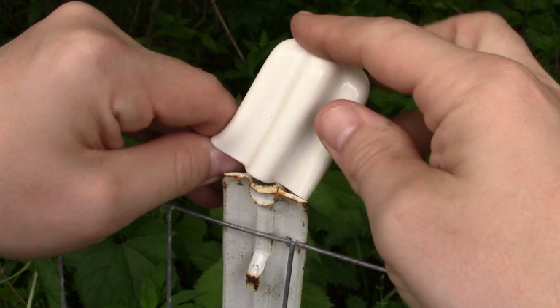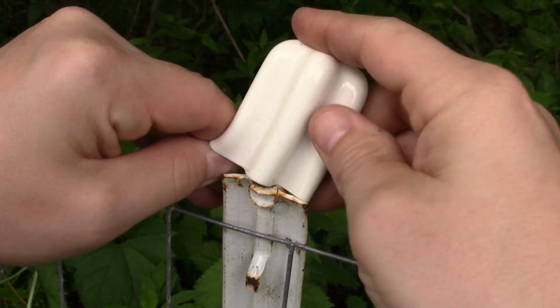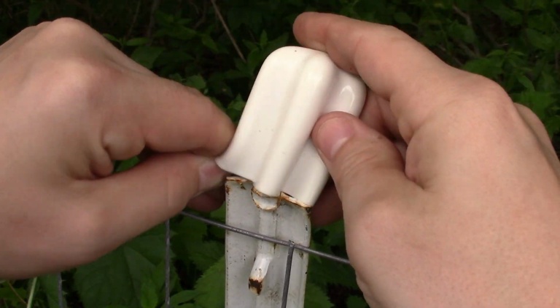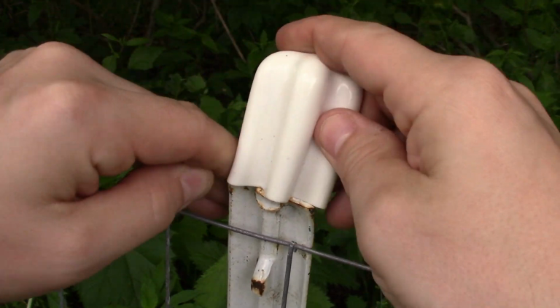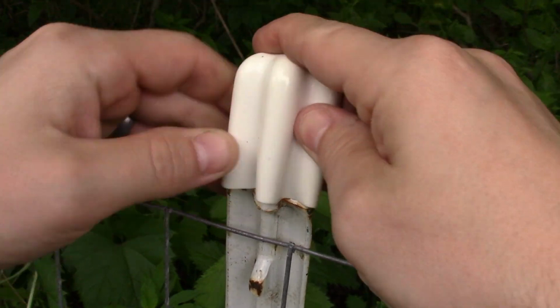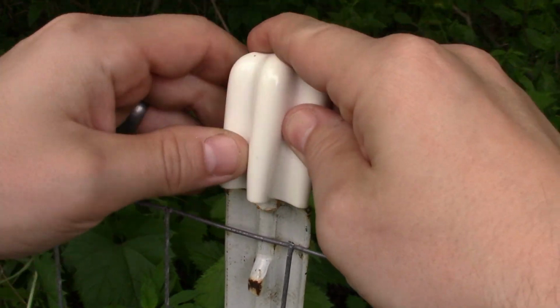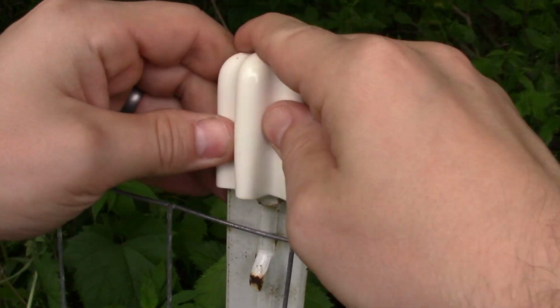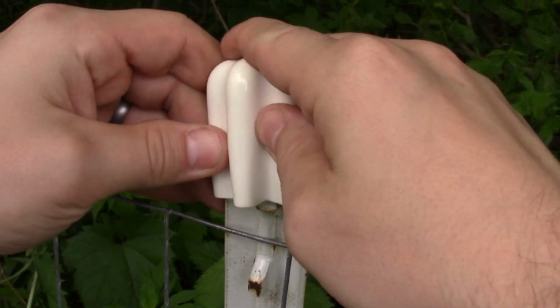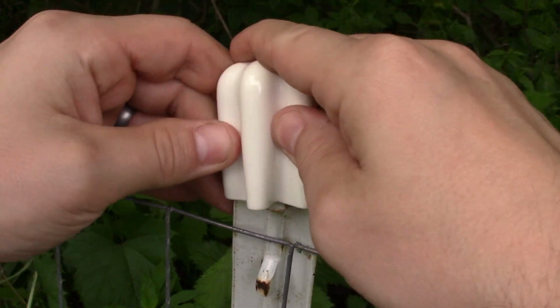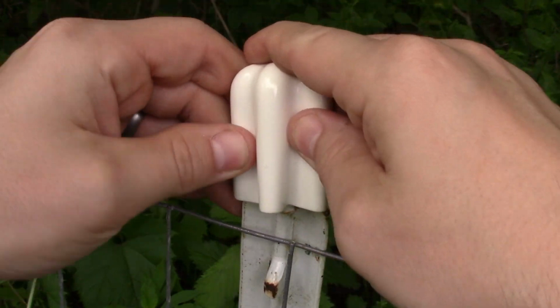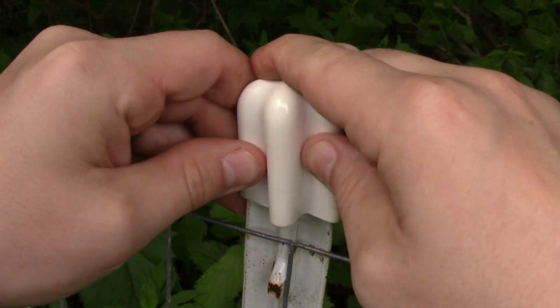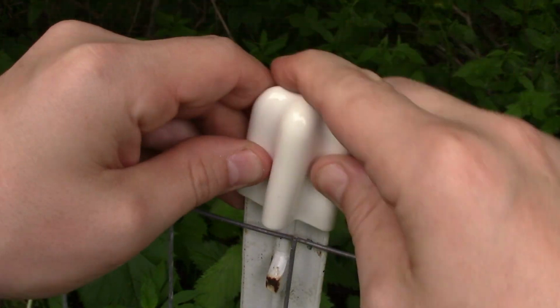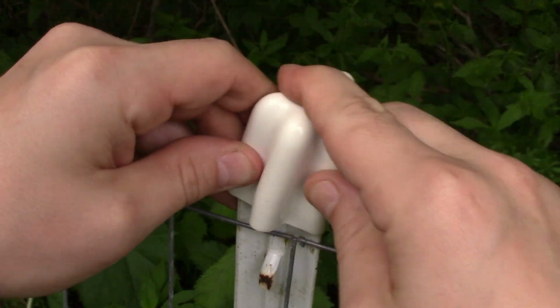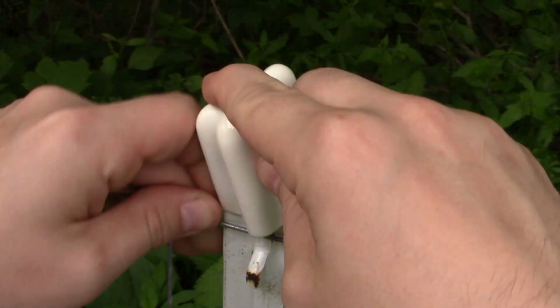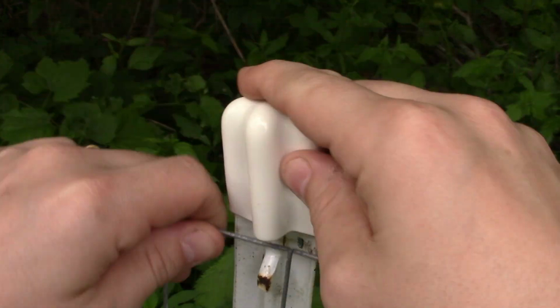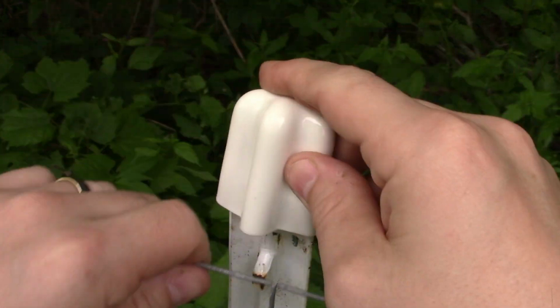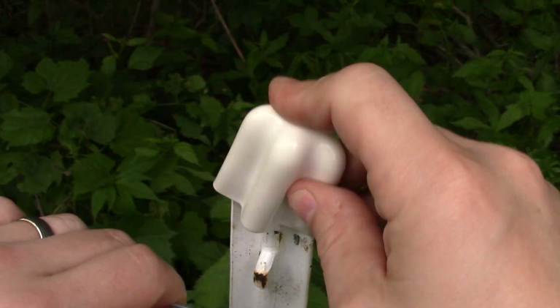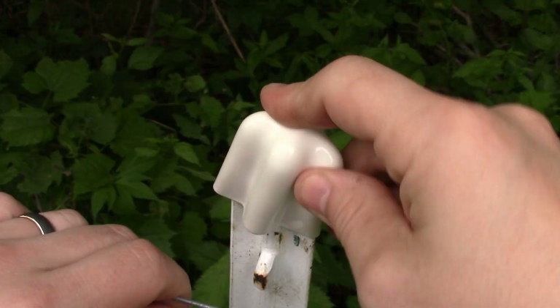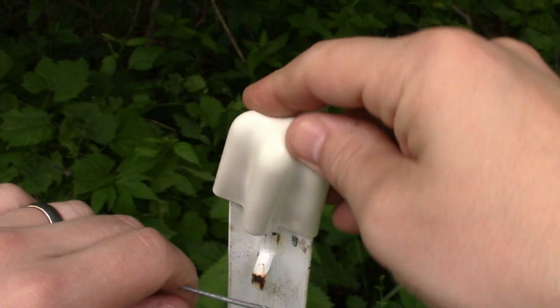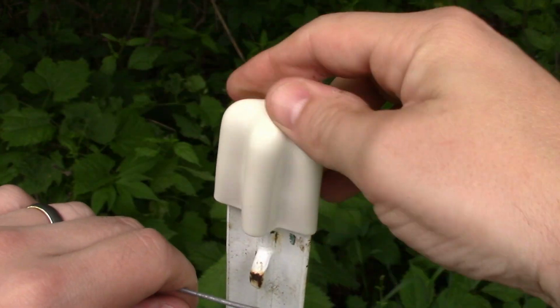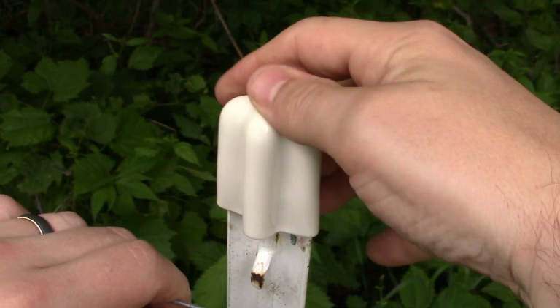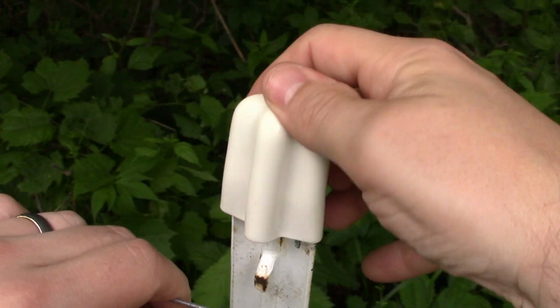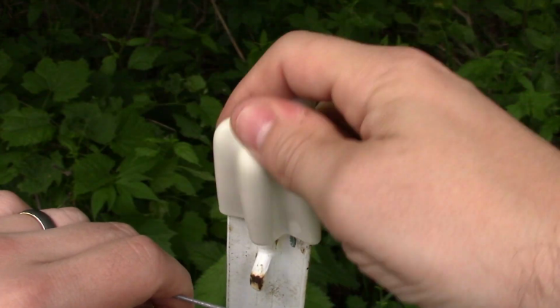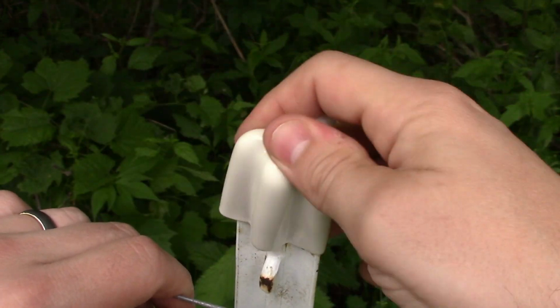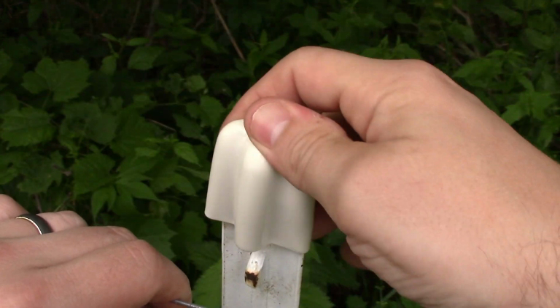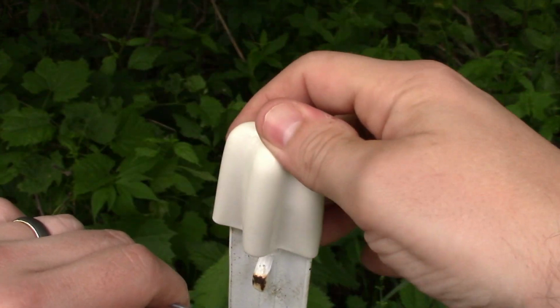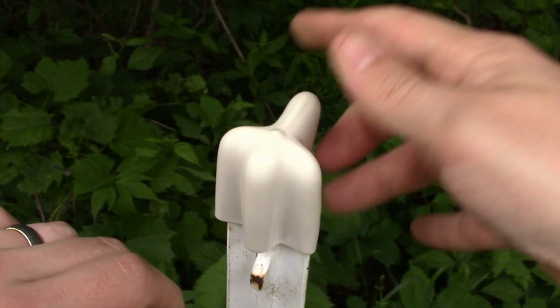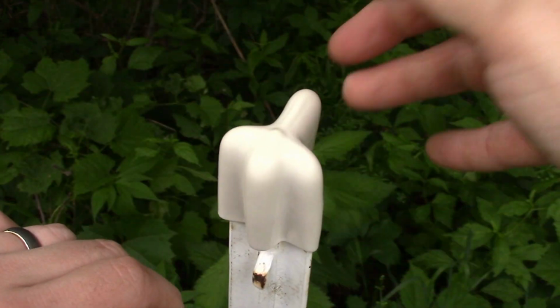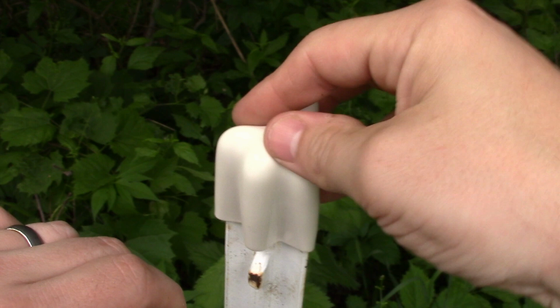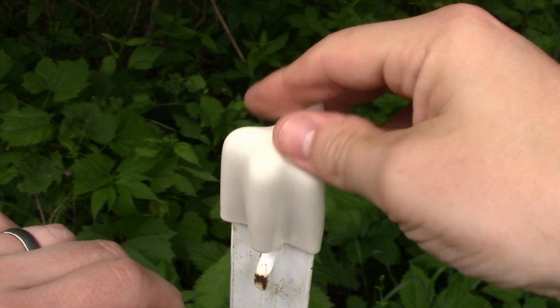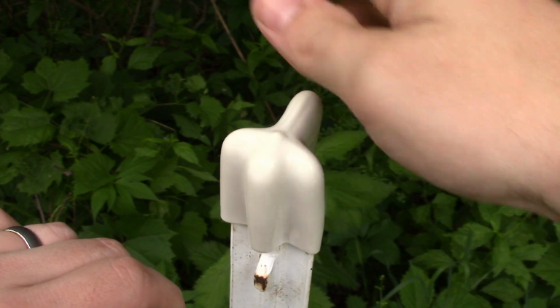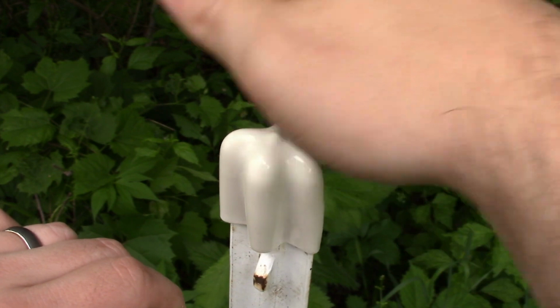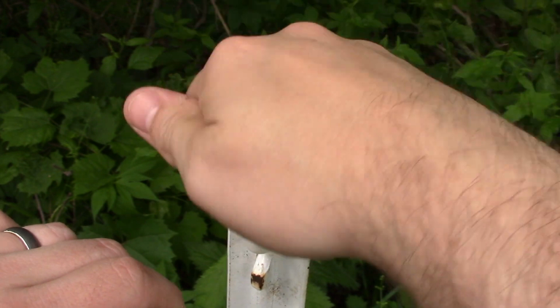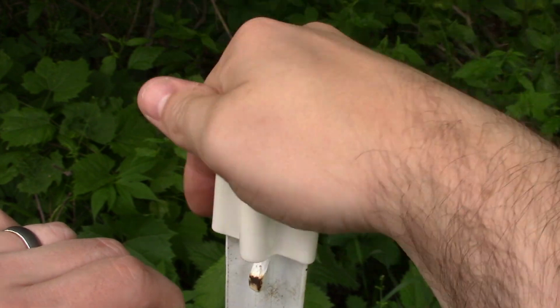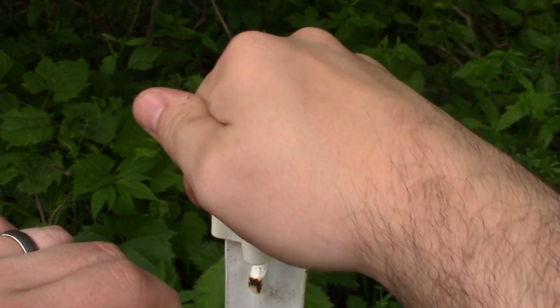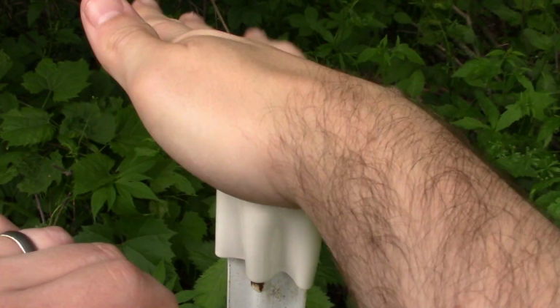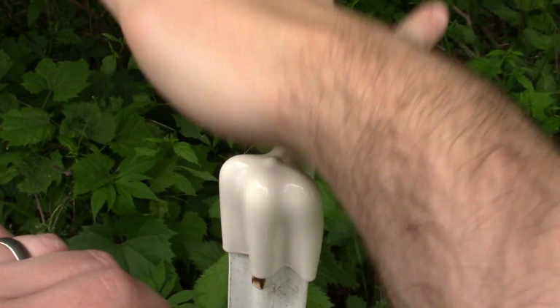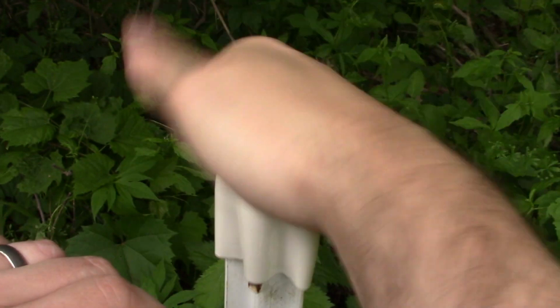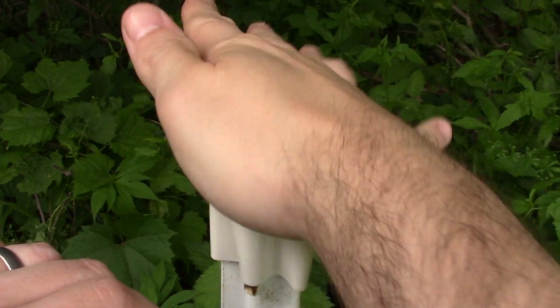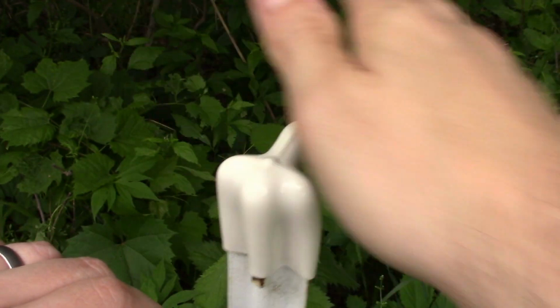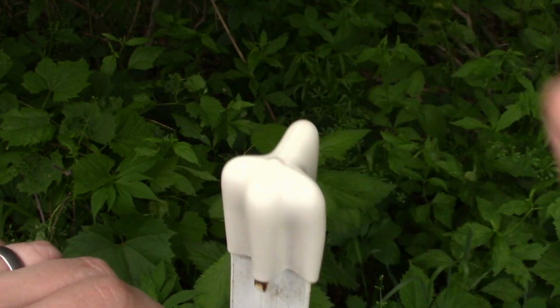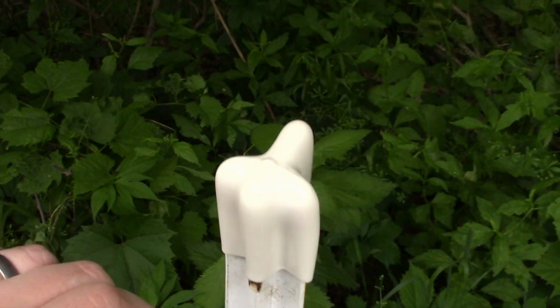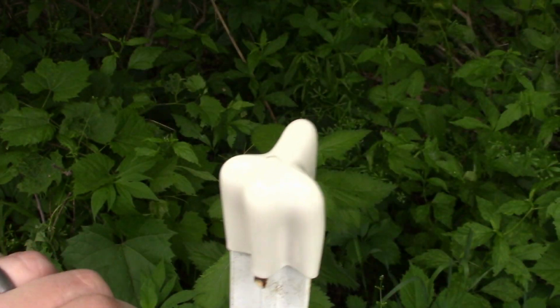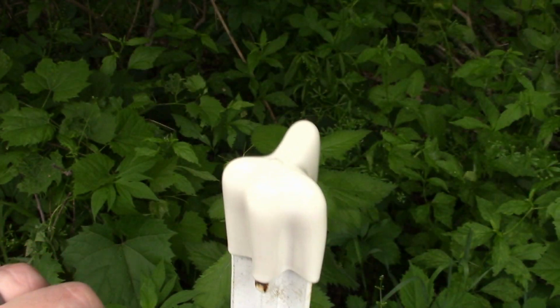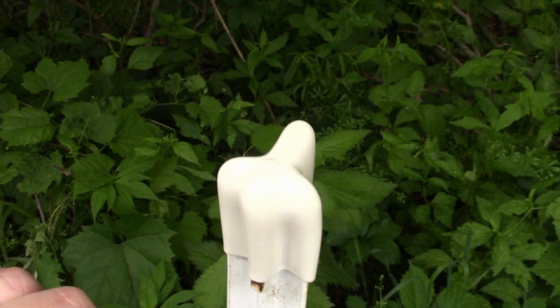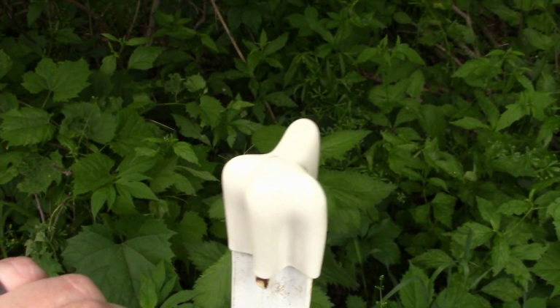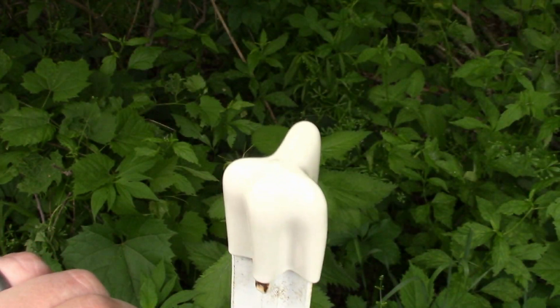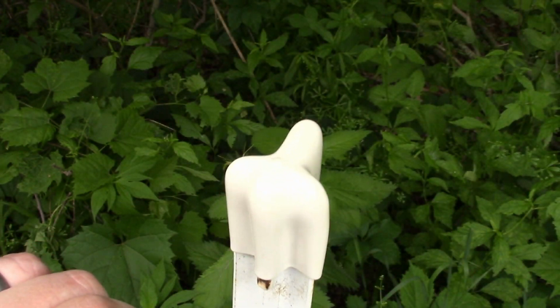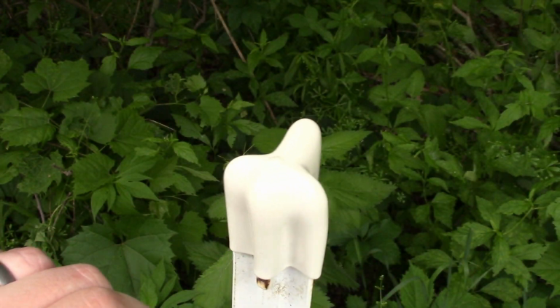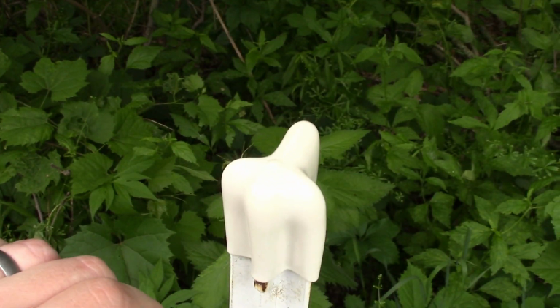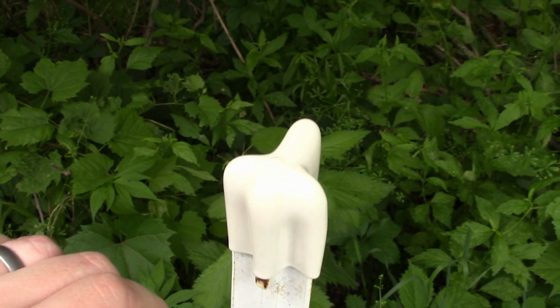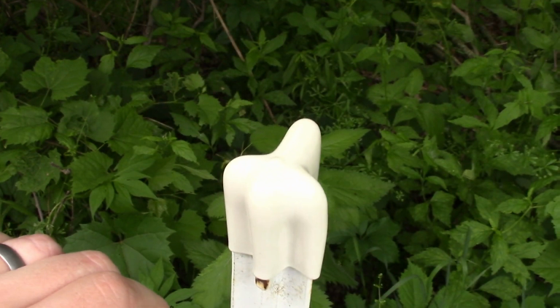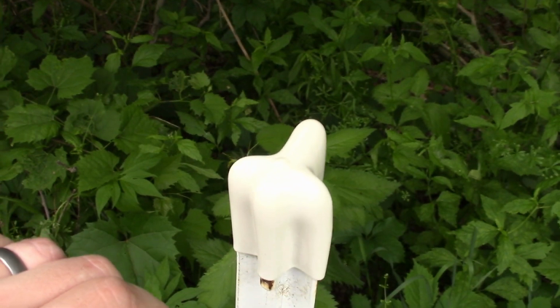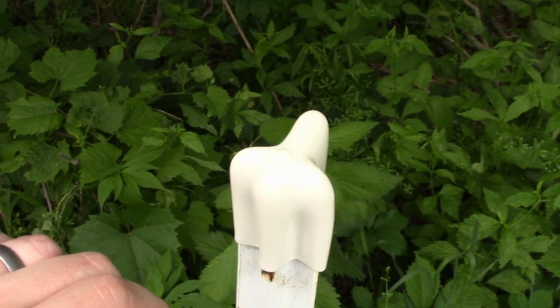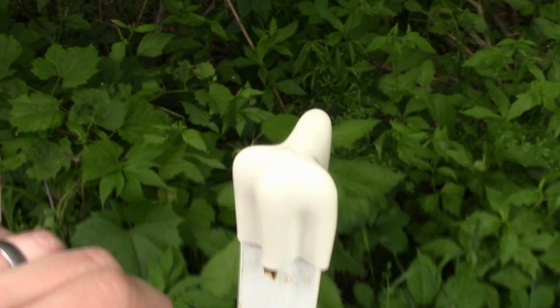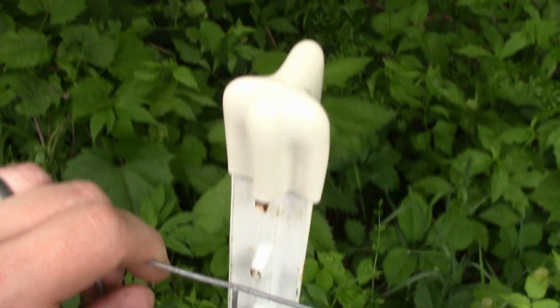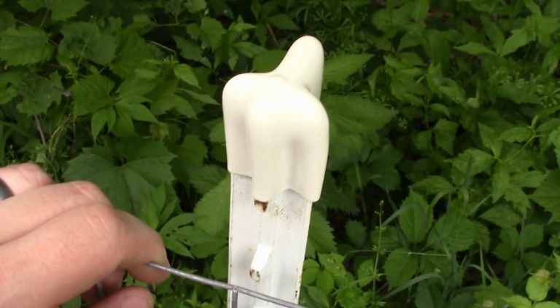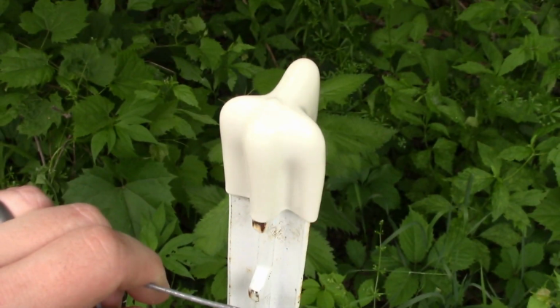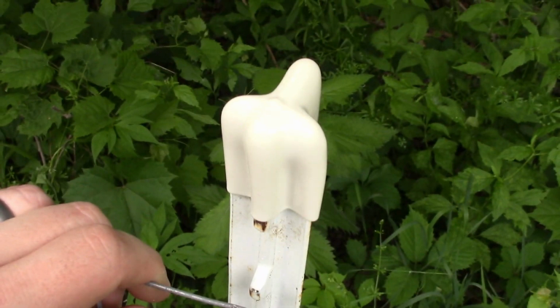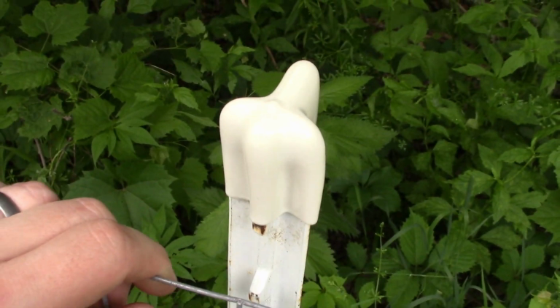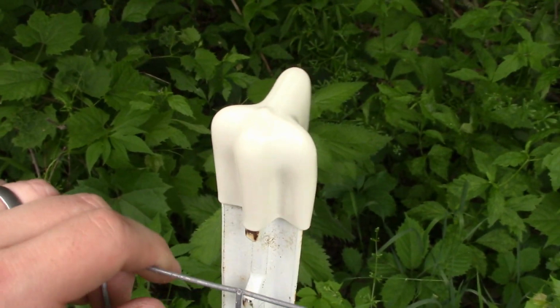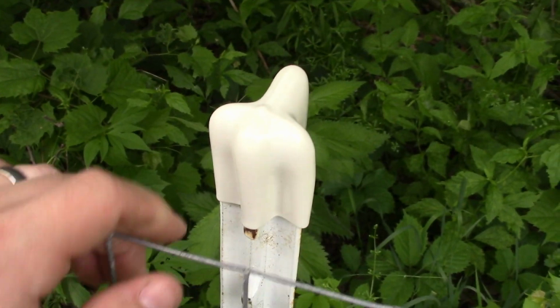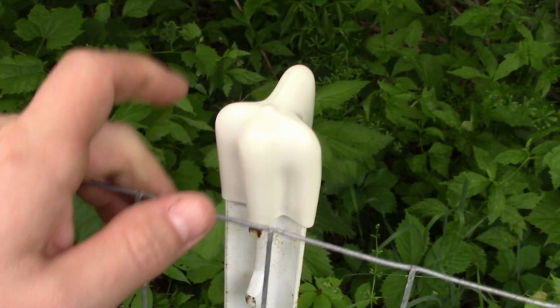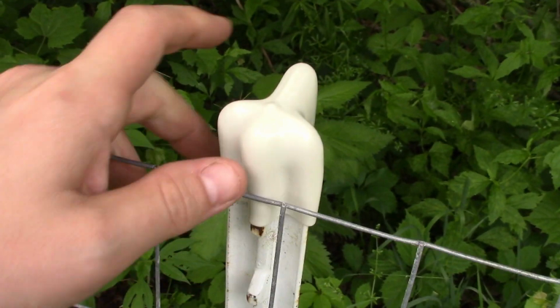They go on a little difficult — I usually have to wiggle them until they finally go on. Okay, that one went pretty easy. That's how they work; they just kind of sit on there.